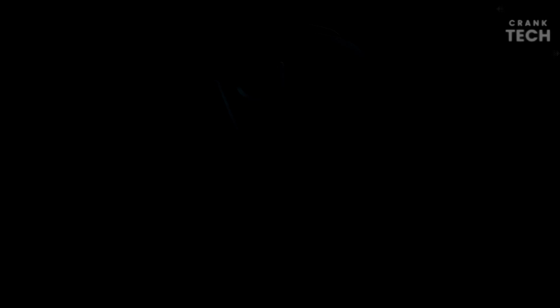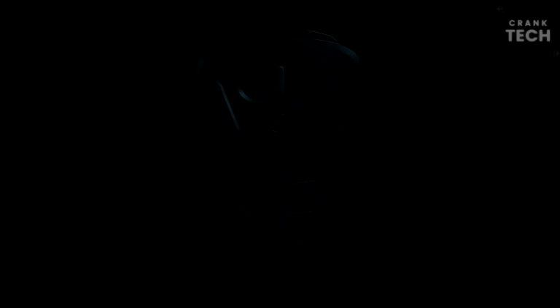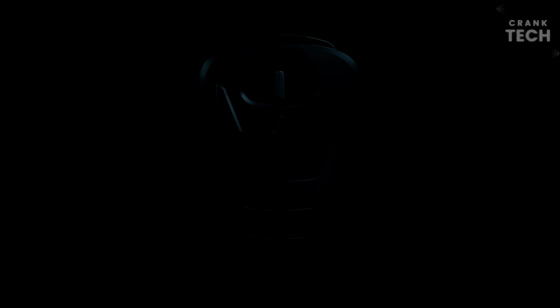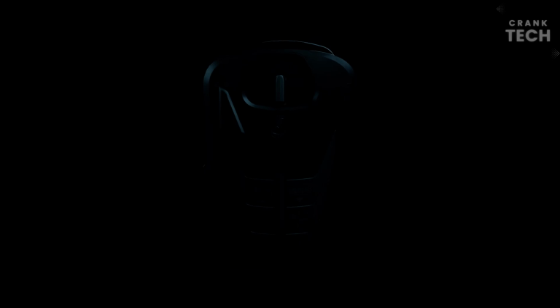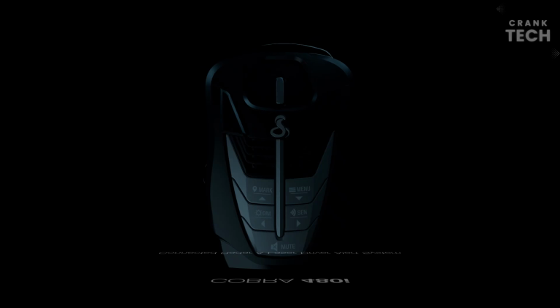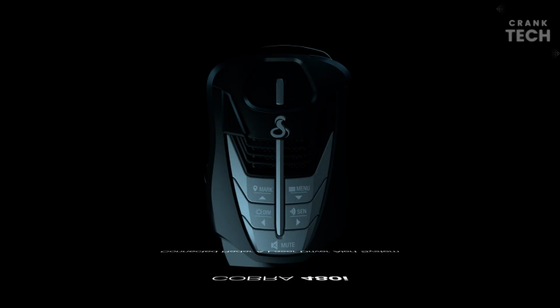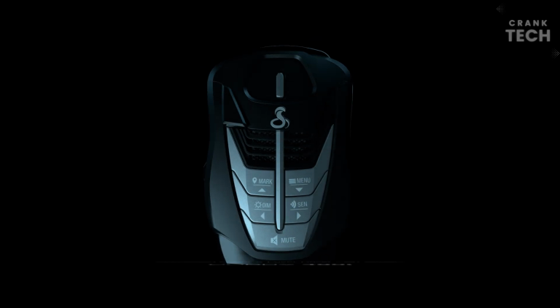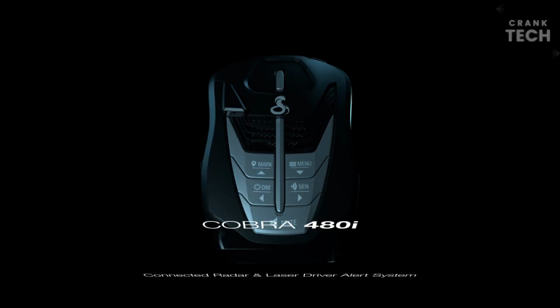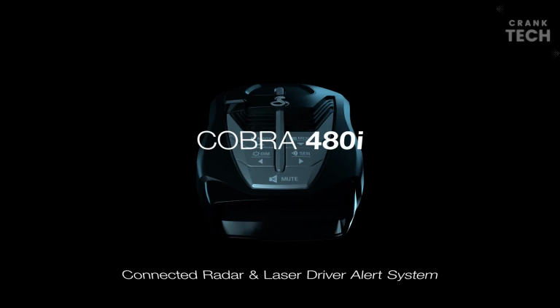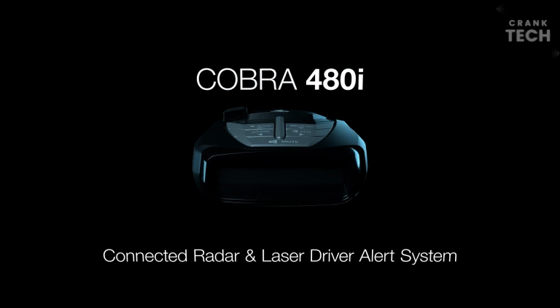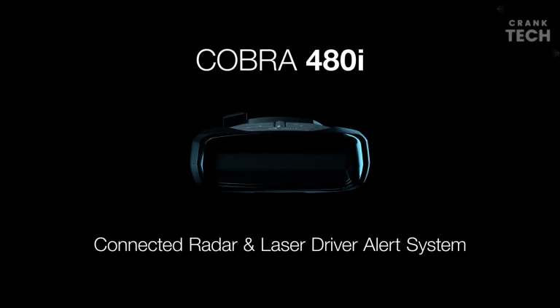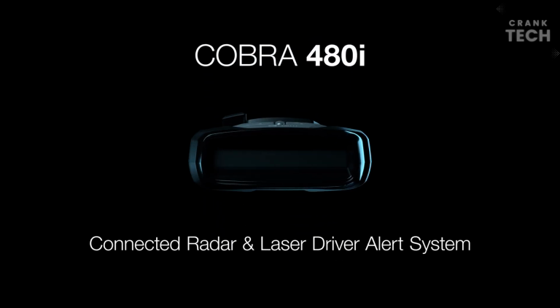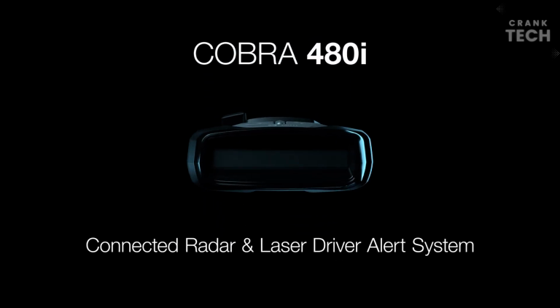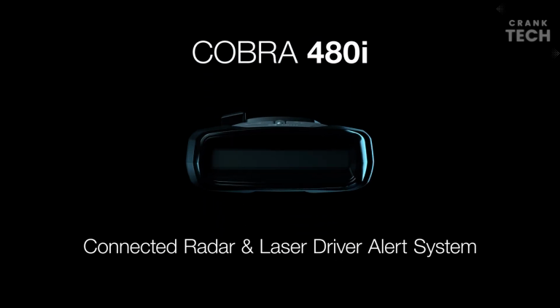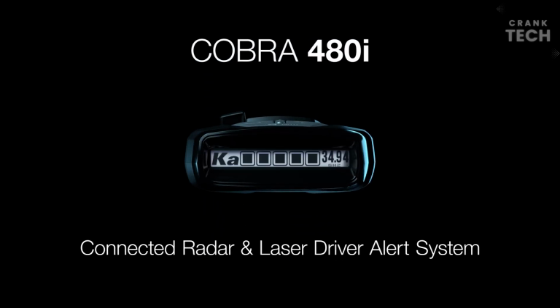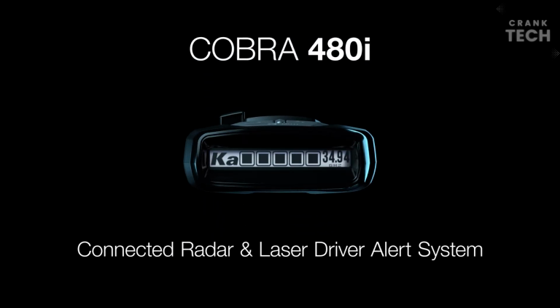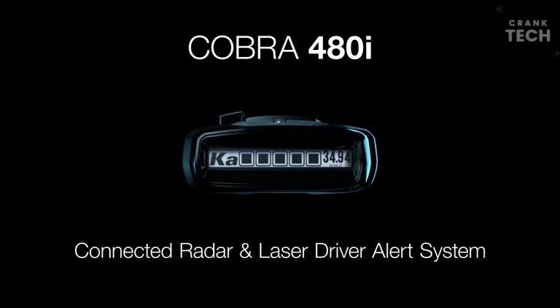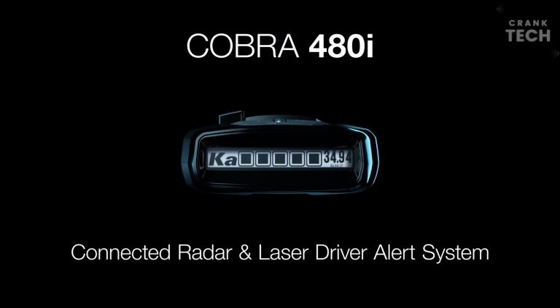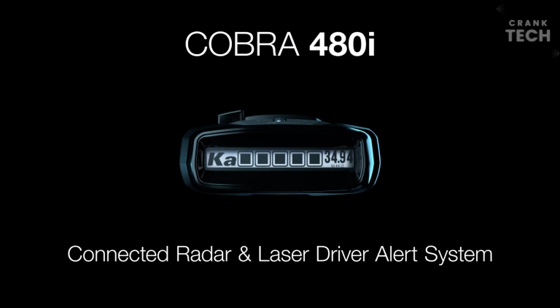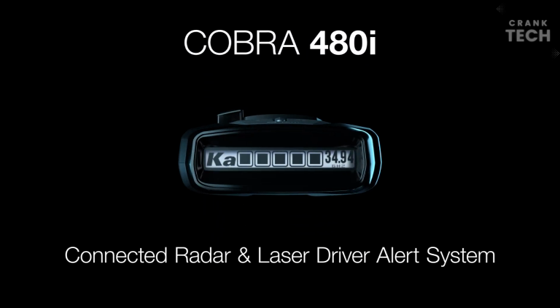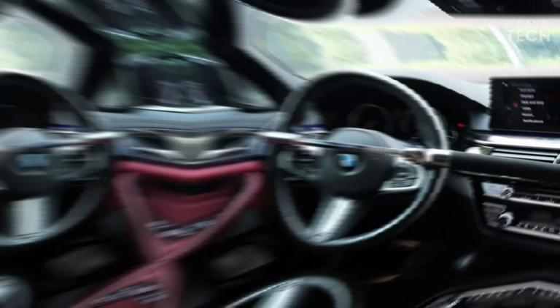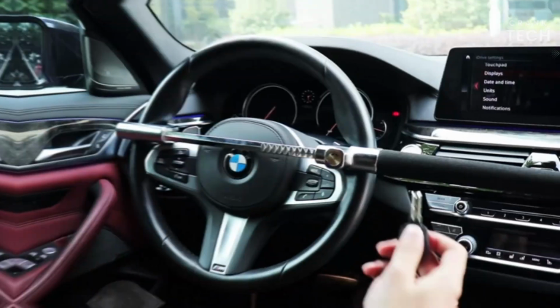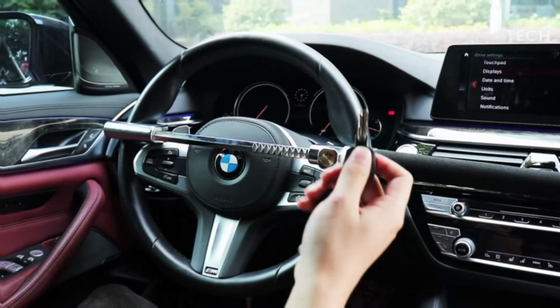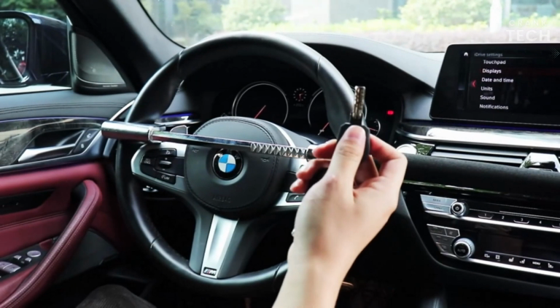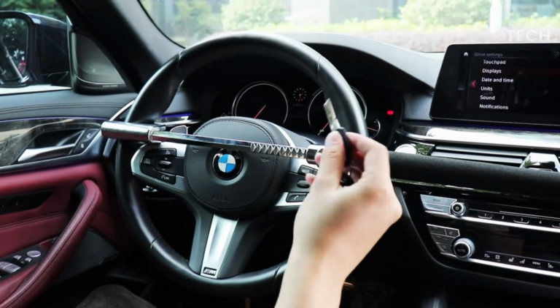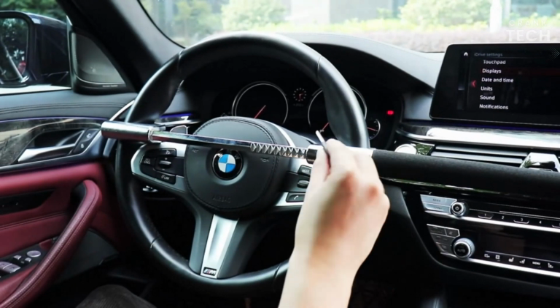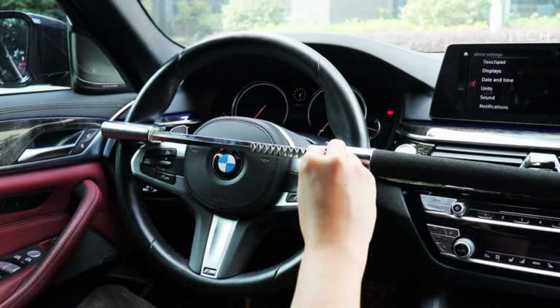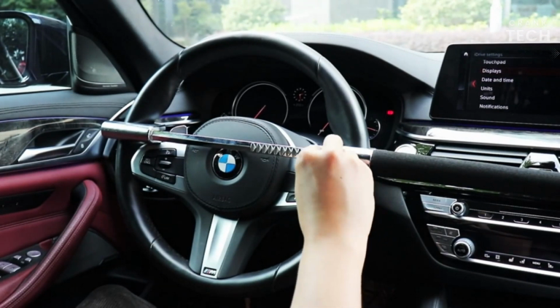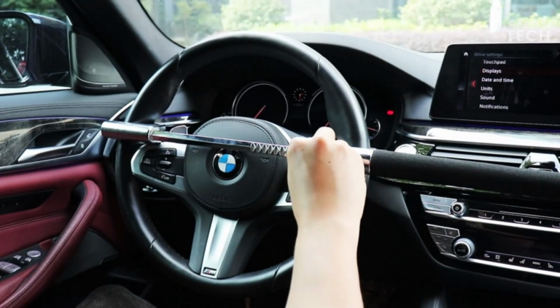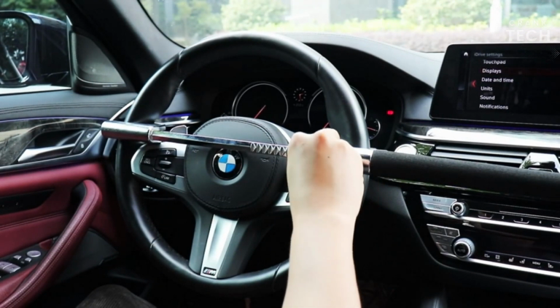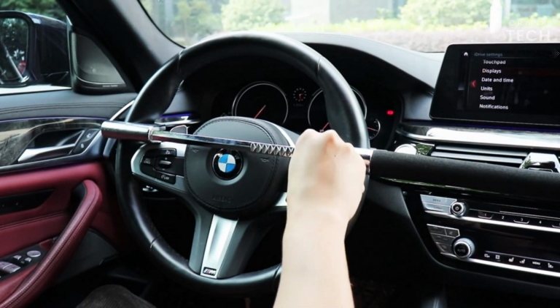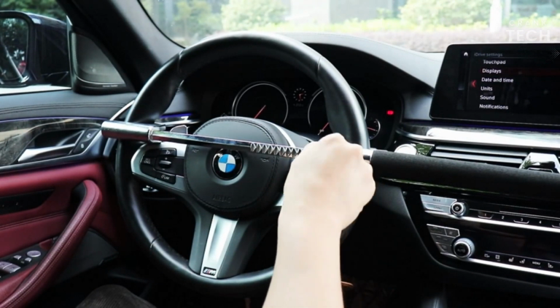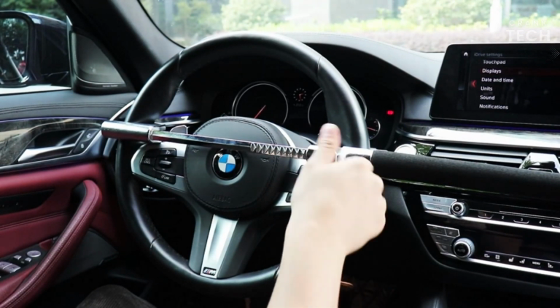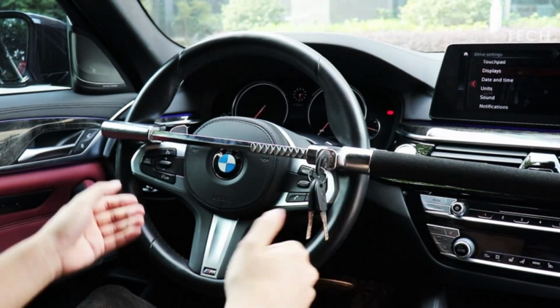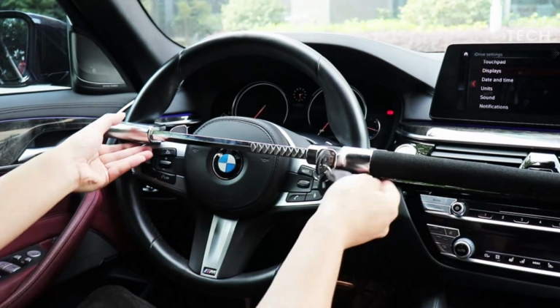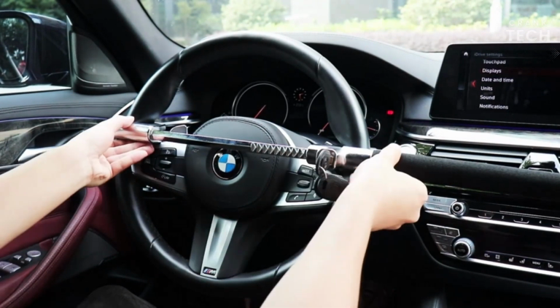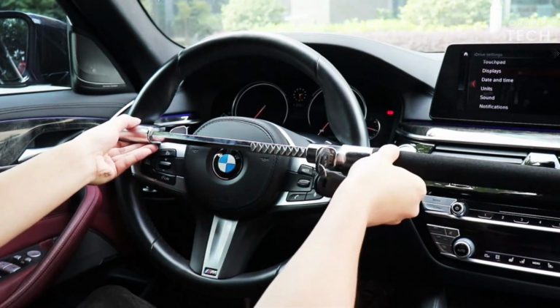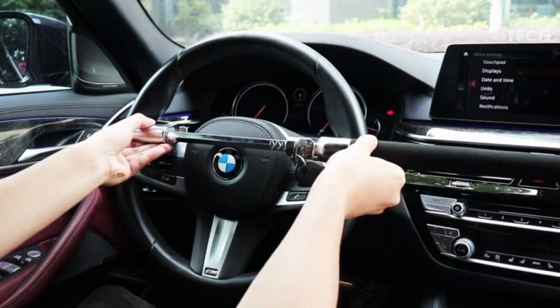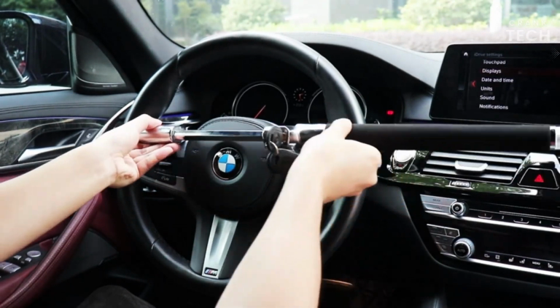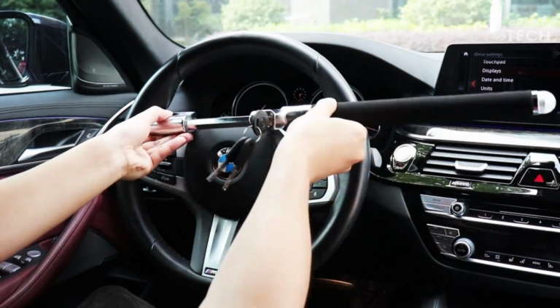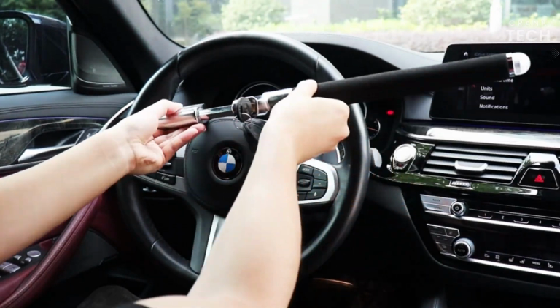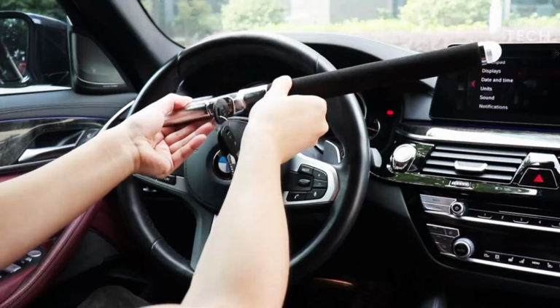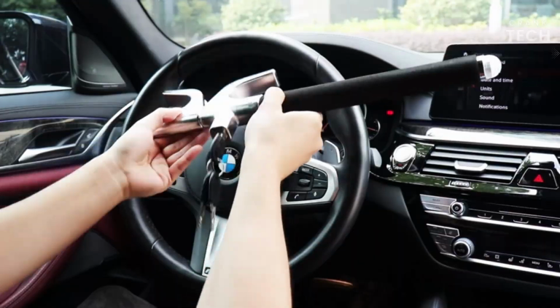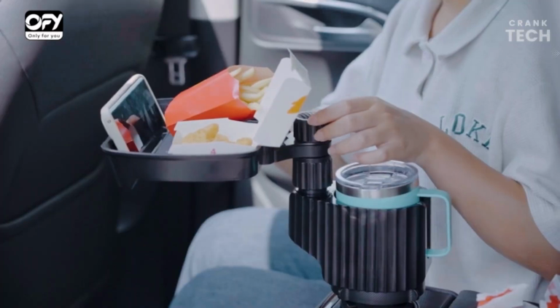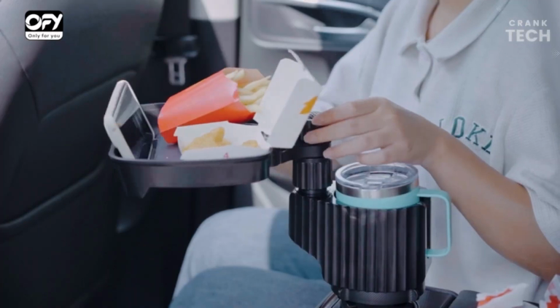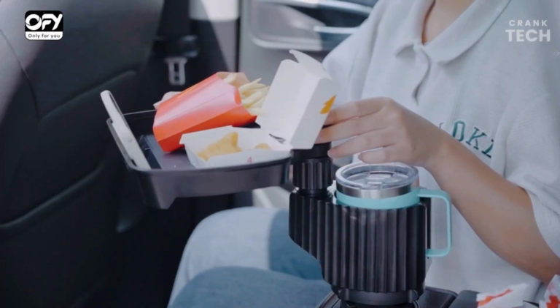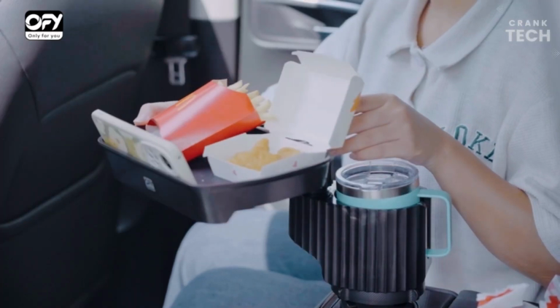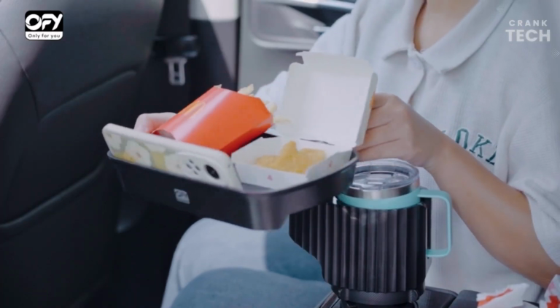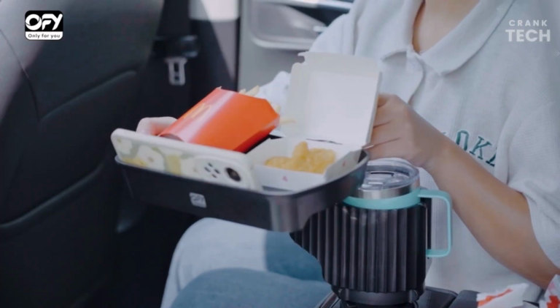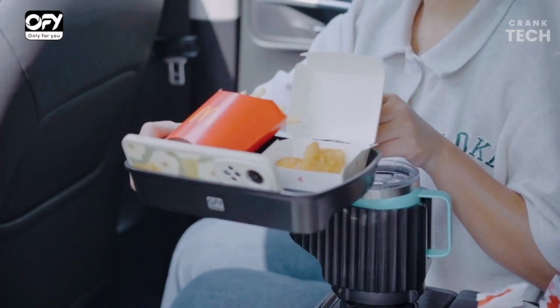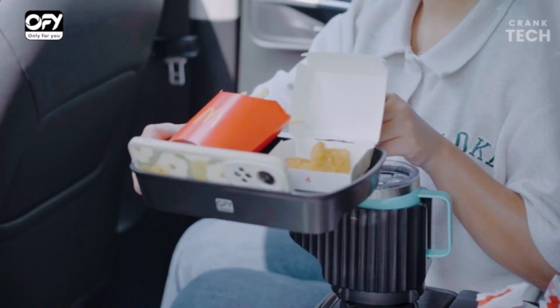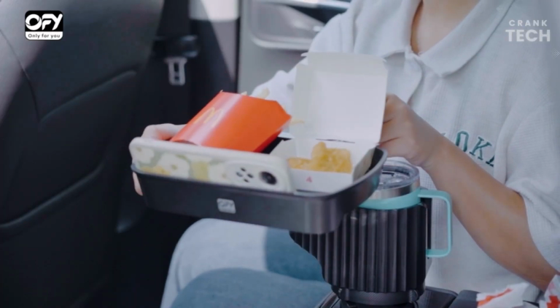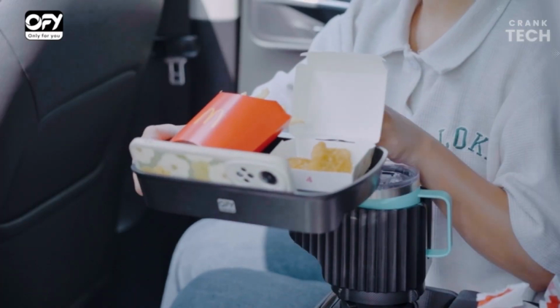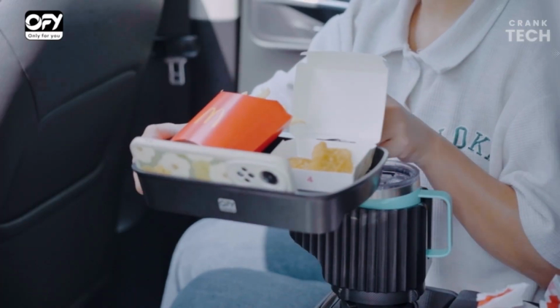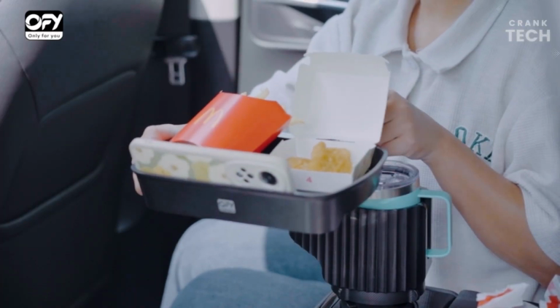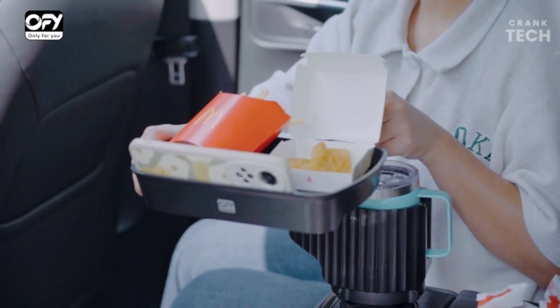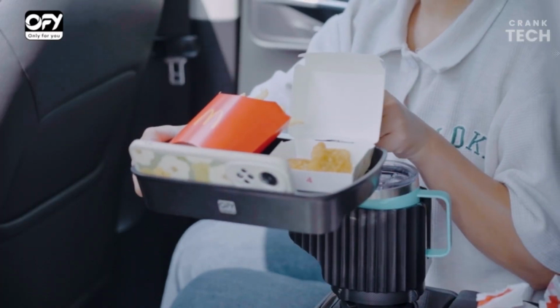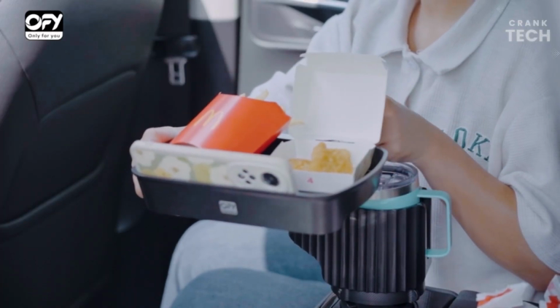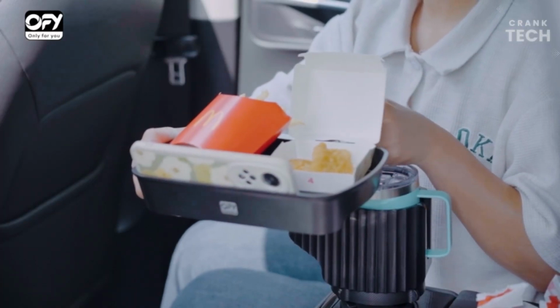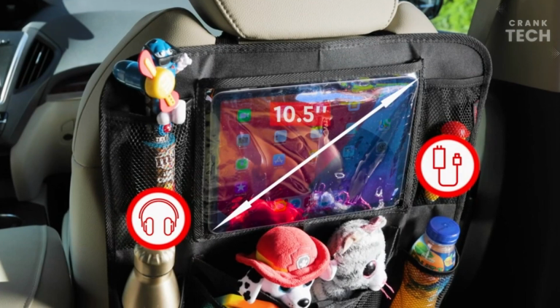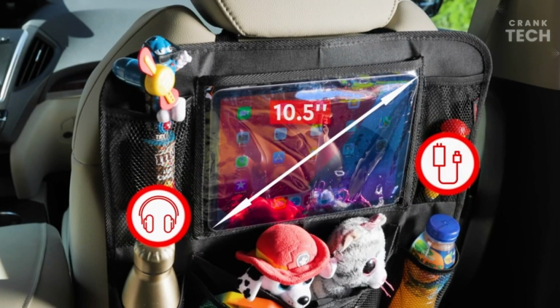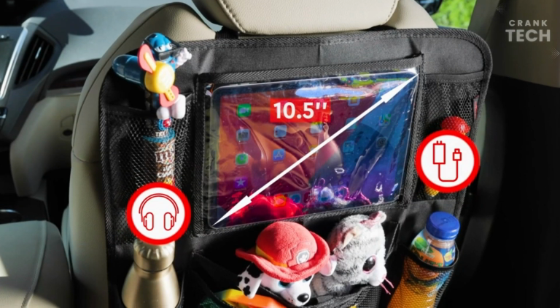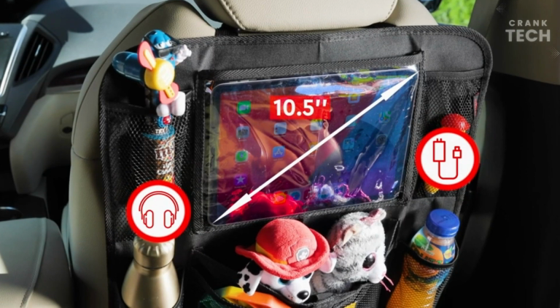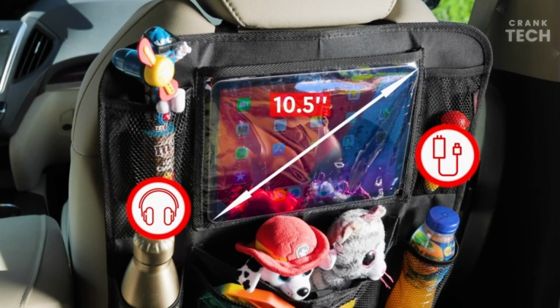In this video, we will talk about the coolest car gadgets on Amazon you can buy. Keep watching and let's get started.